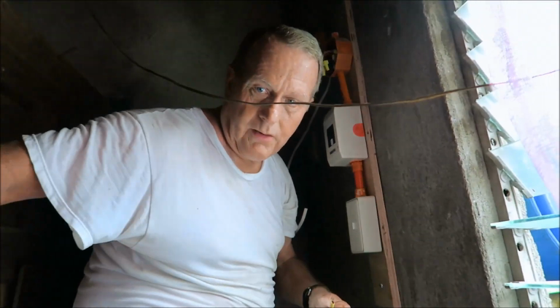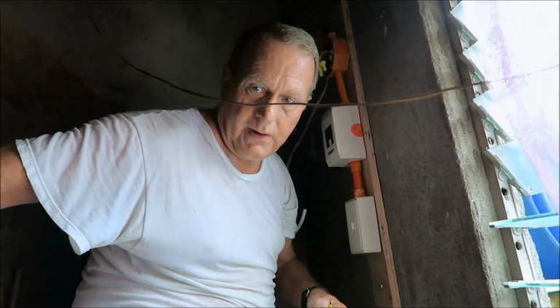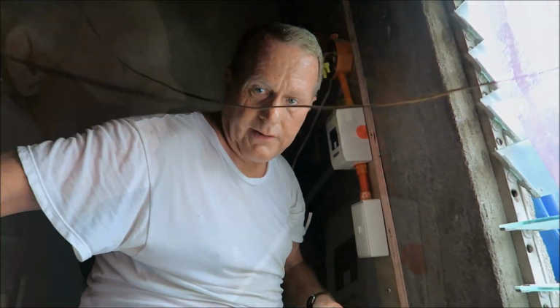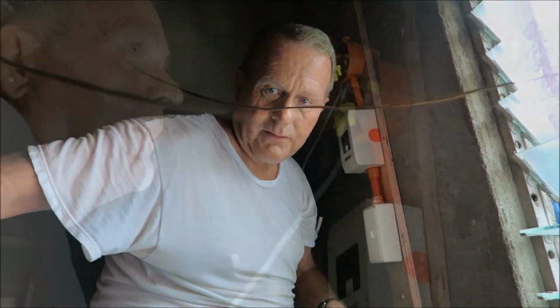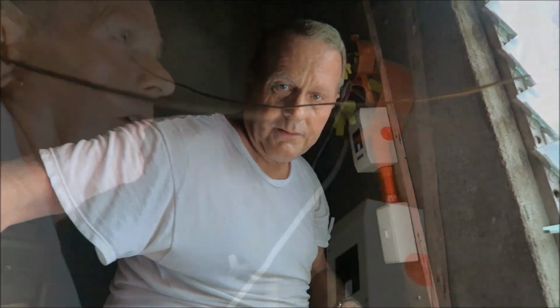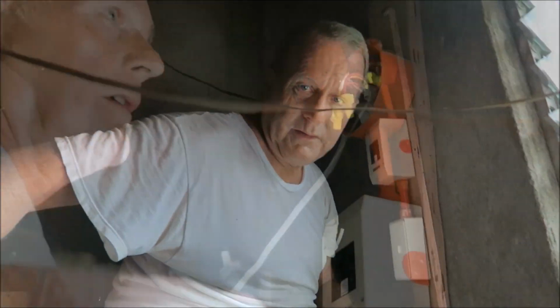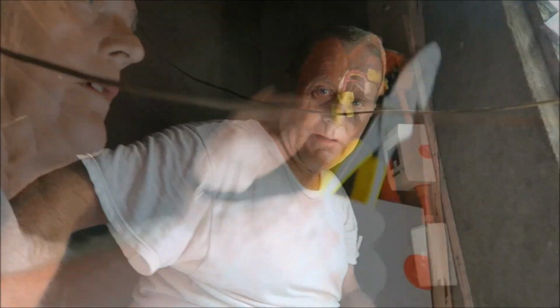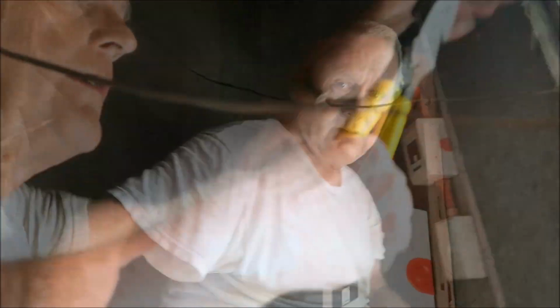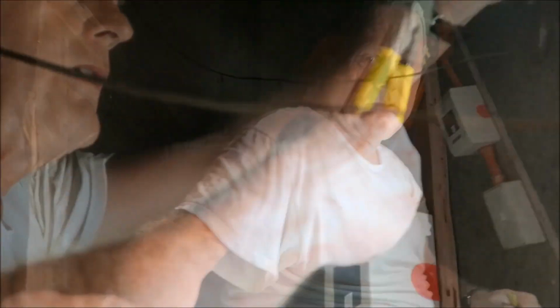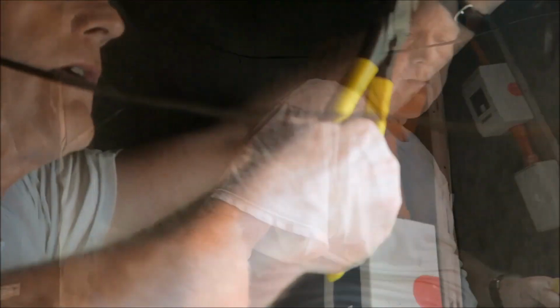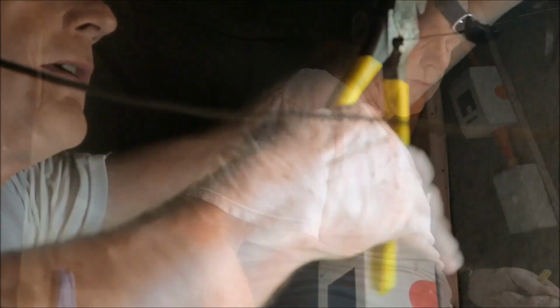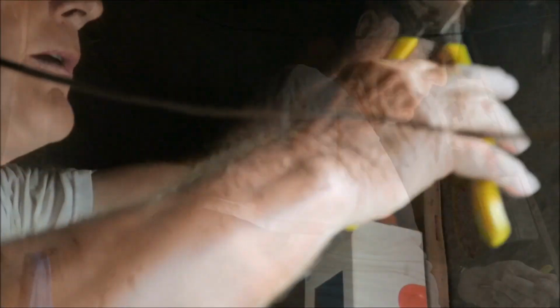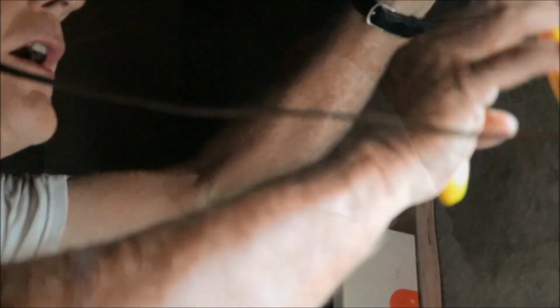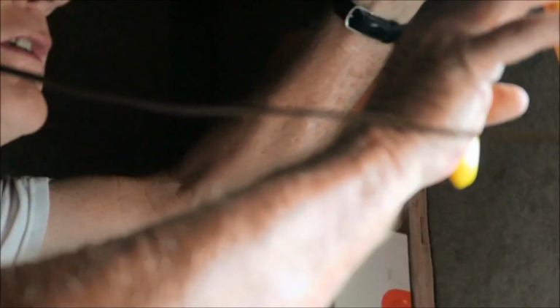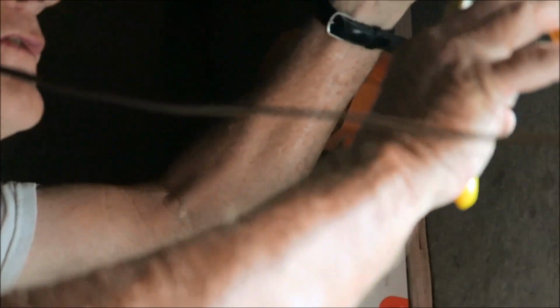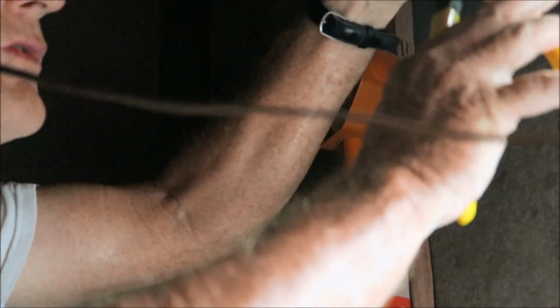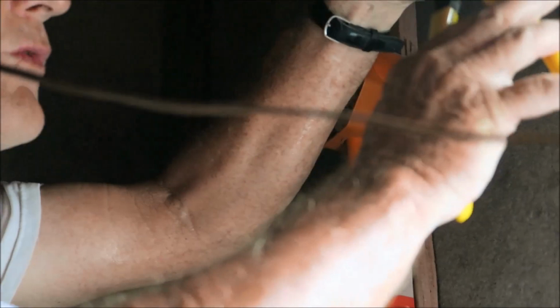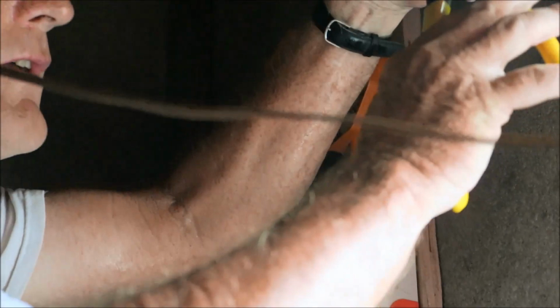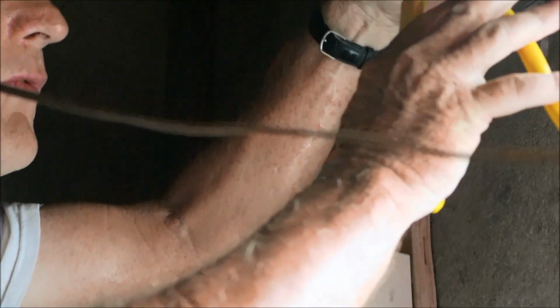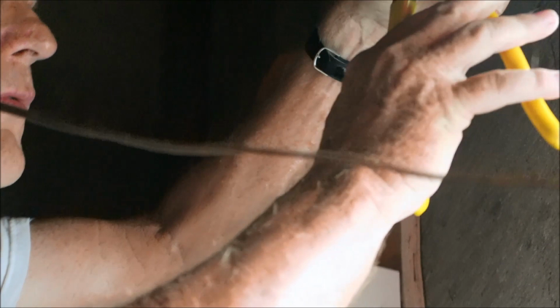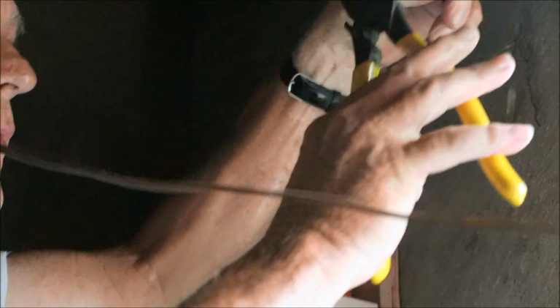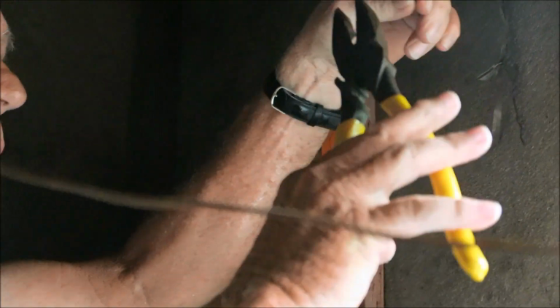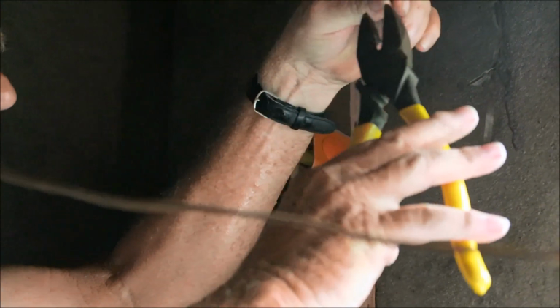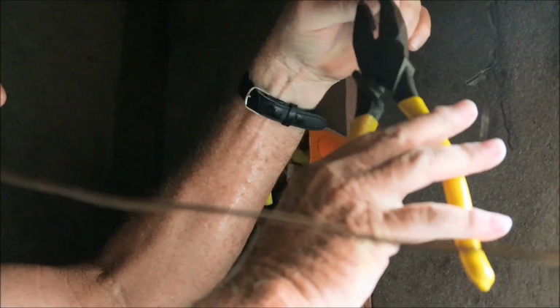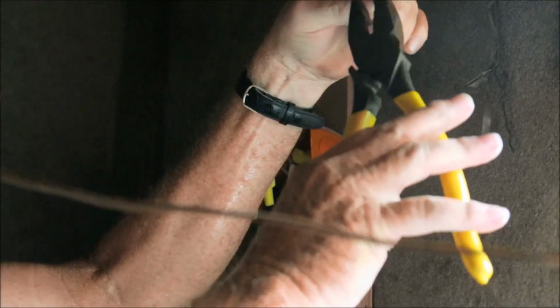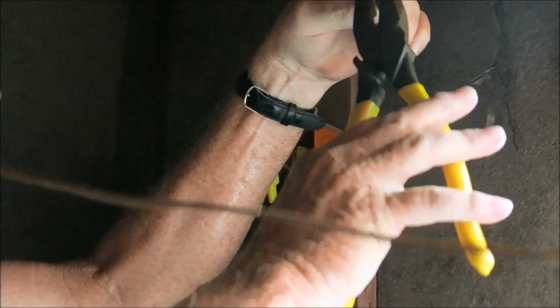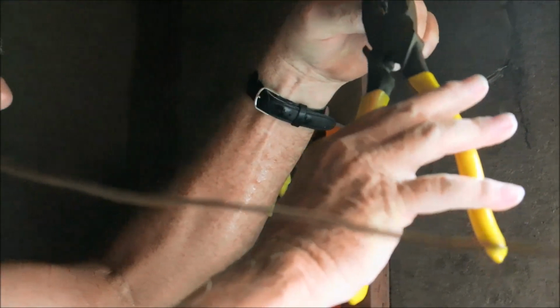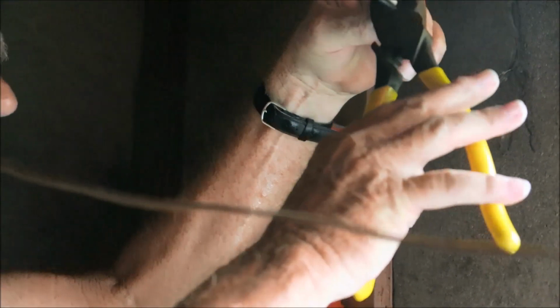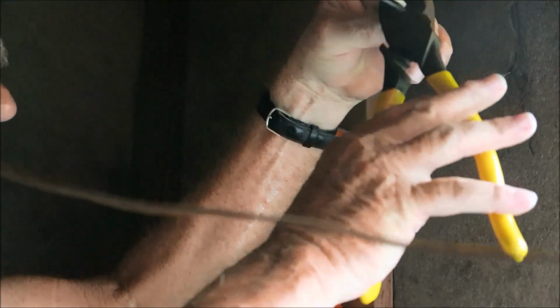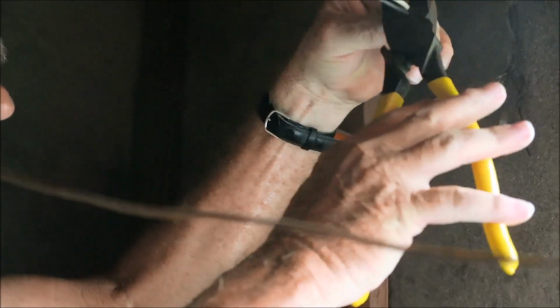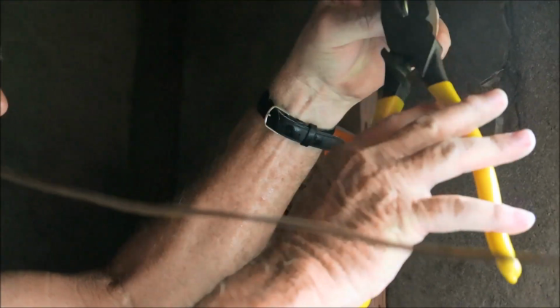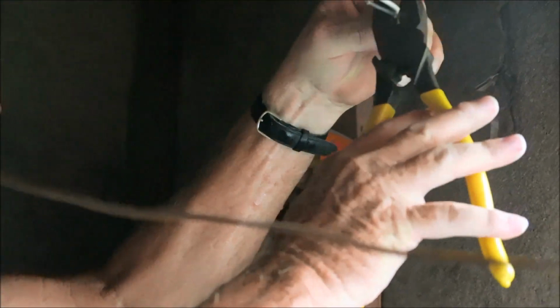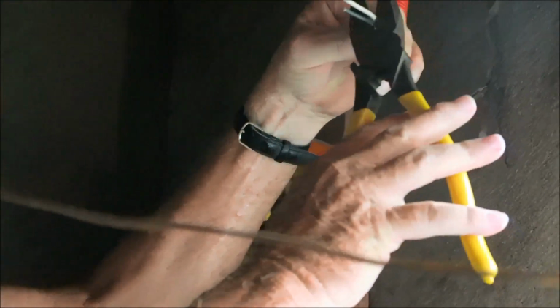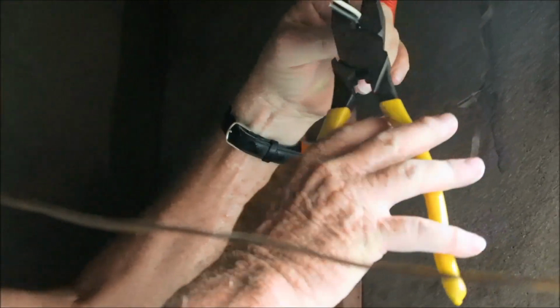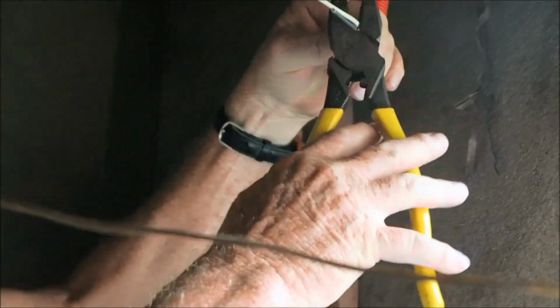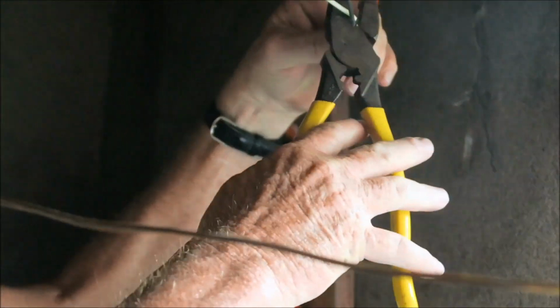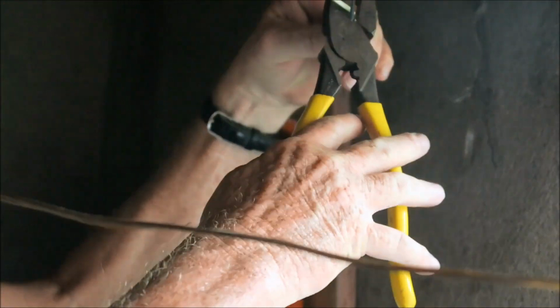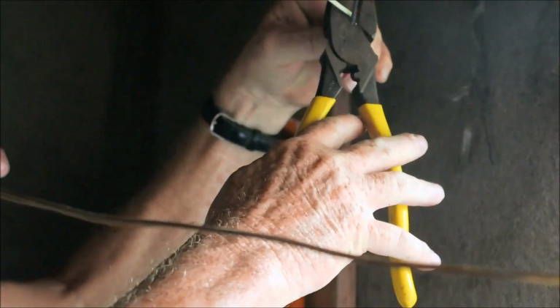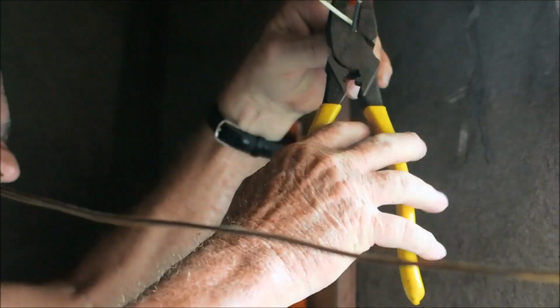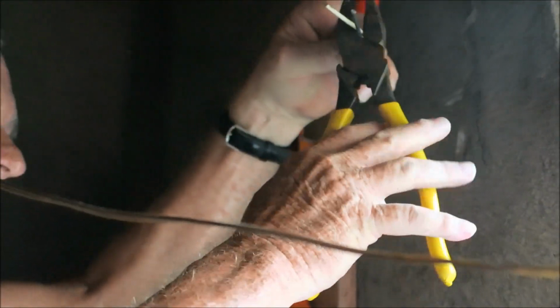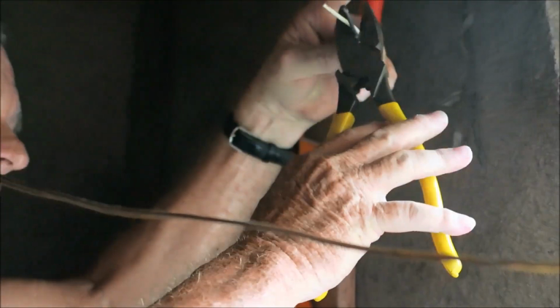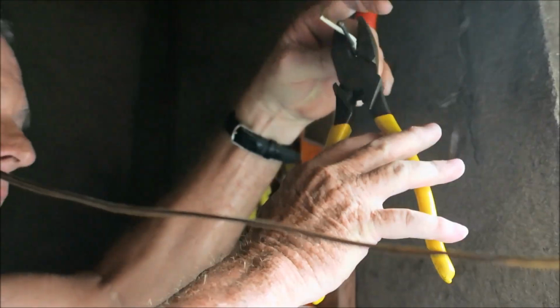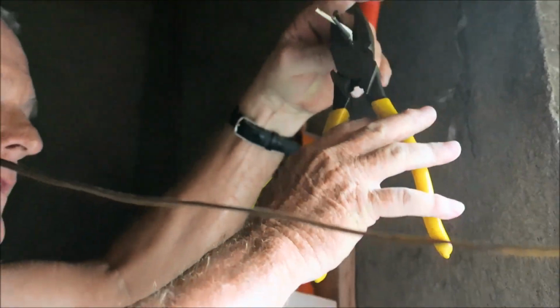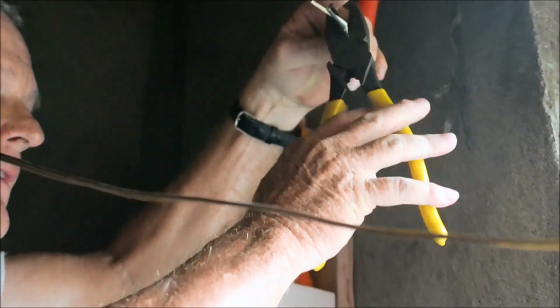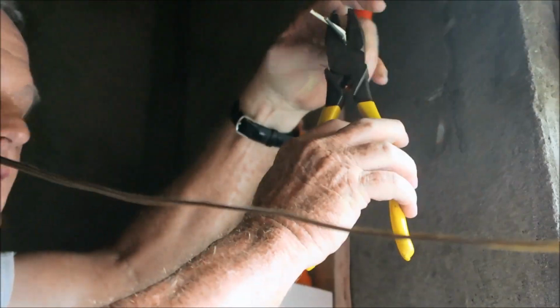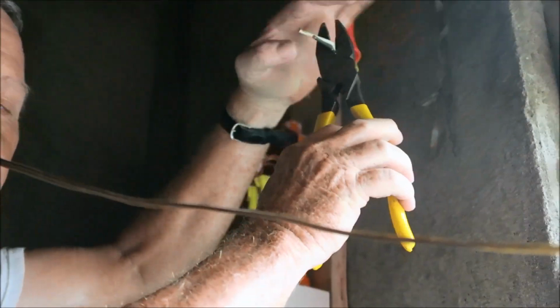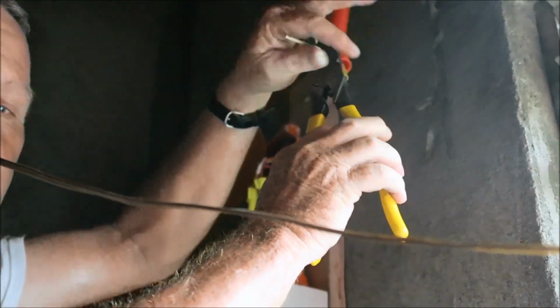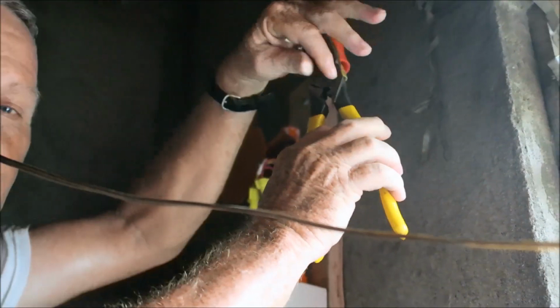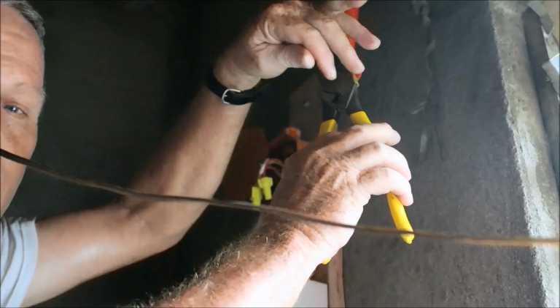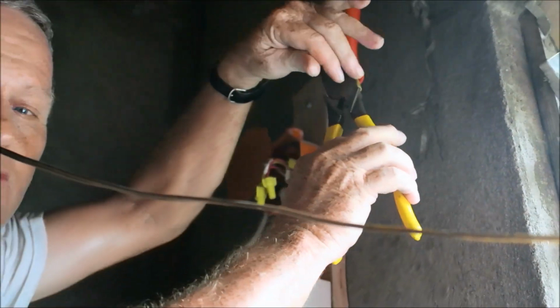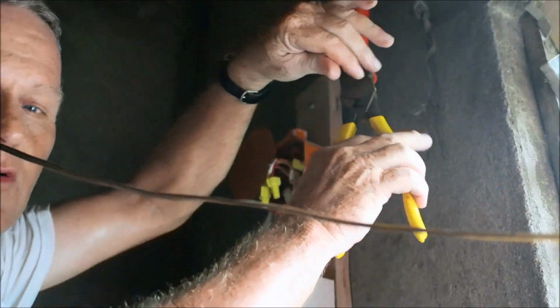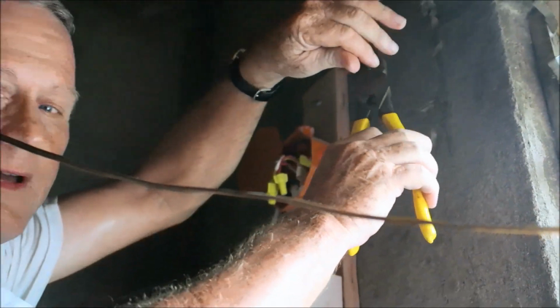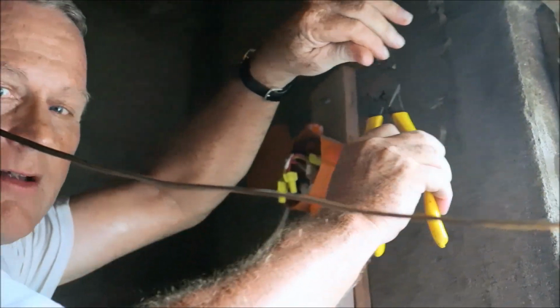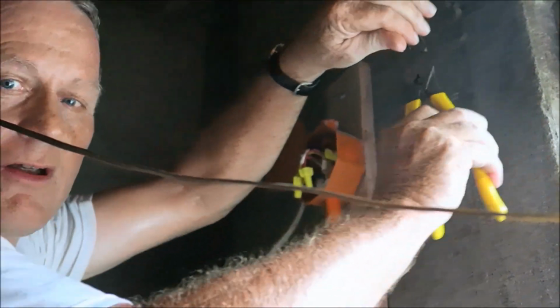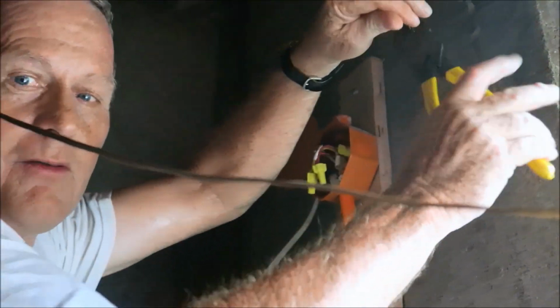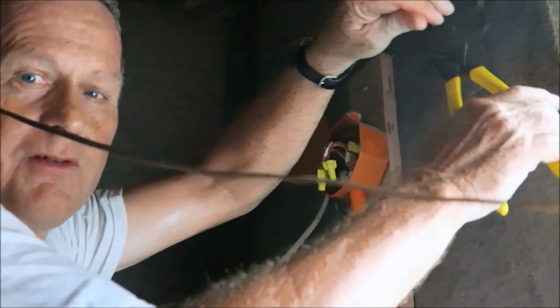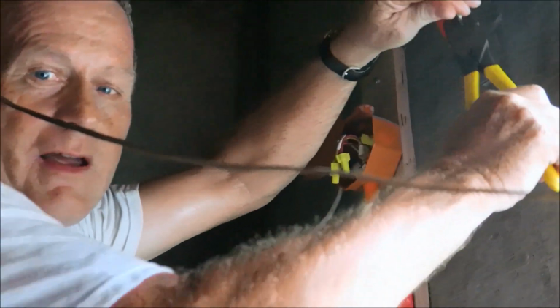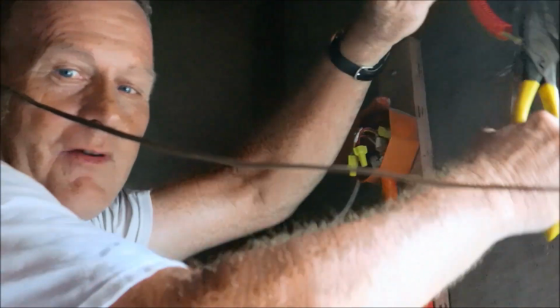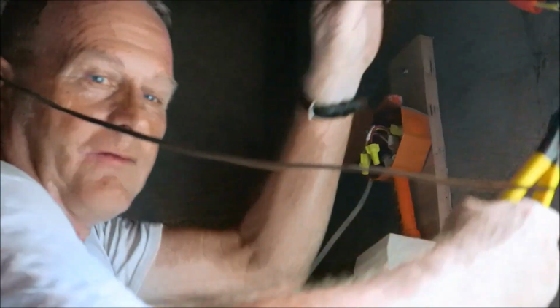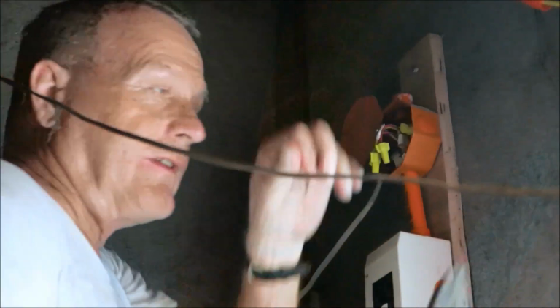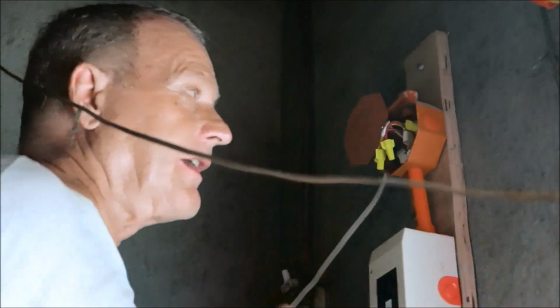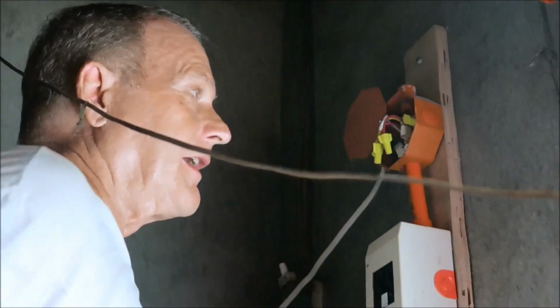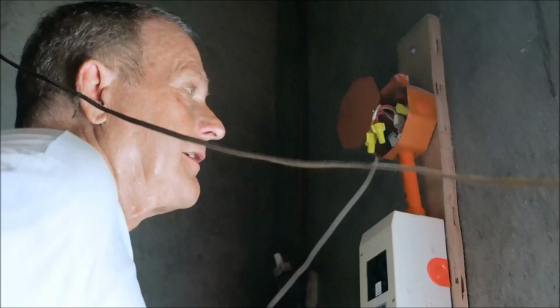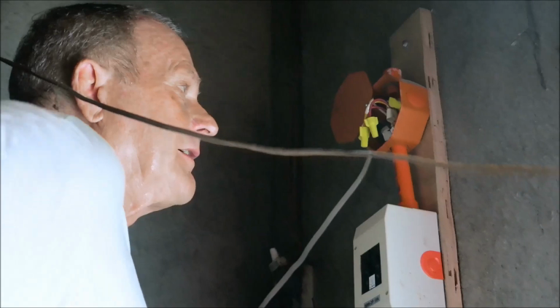I'm used to working without my tool pouch. With my tool pouch I always have everything handy.